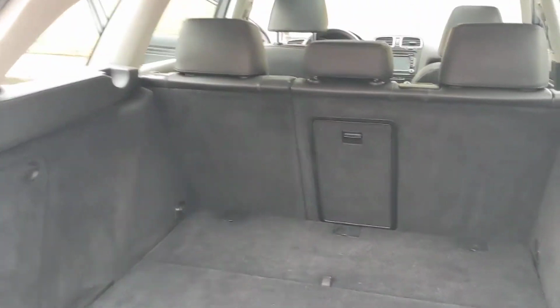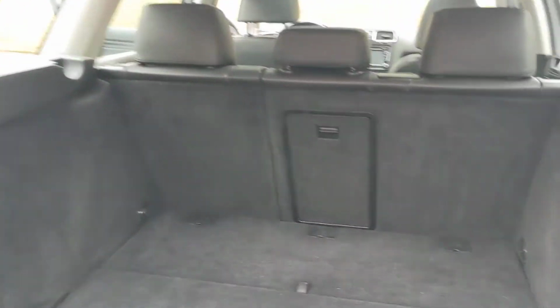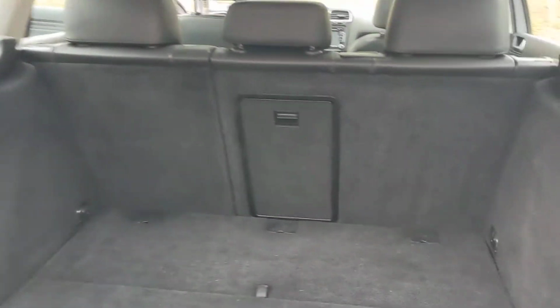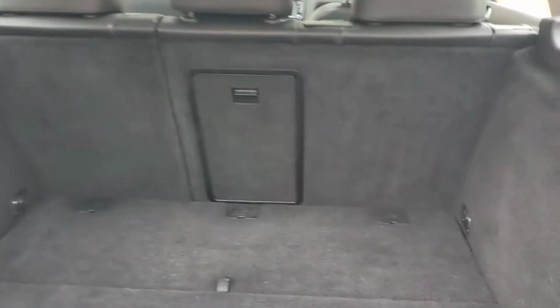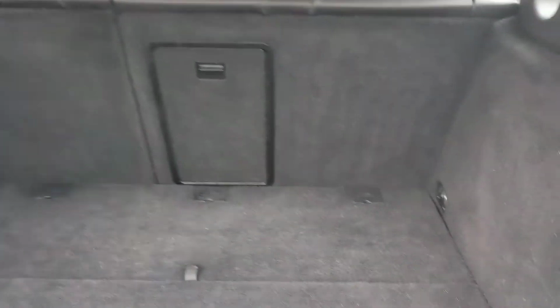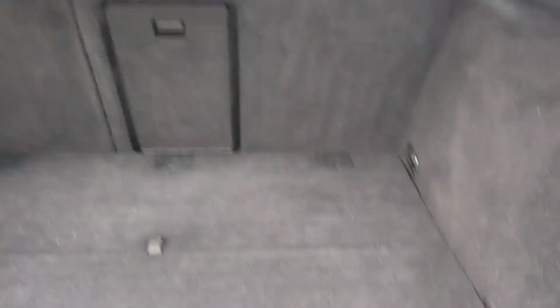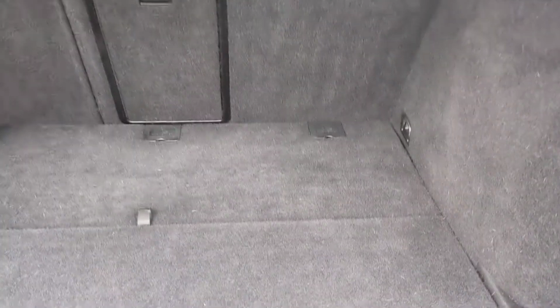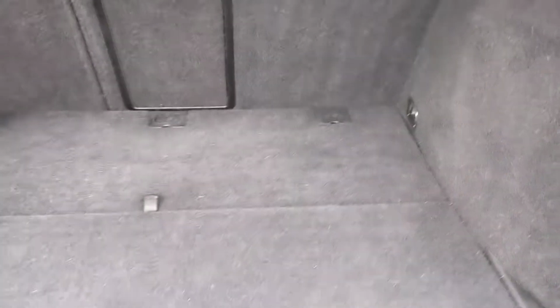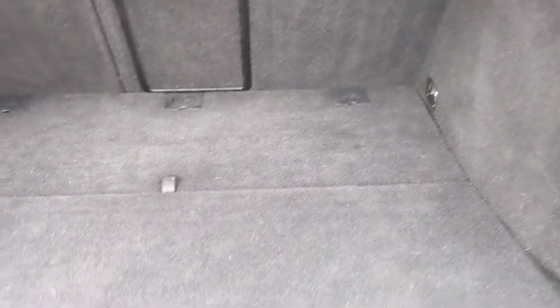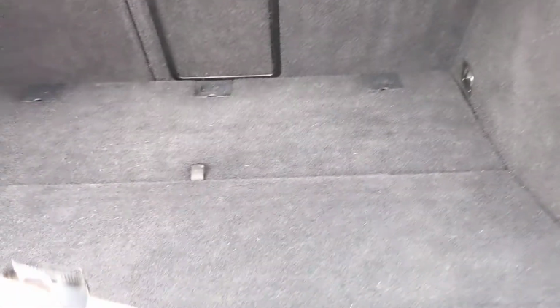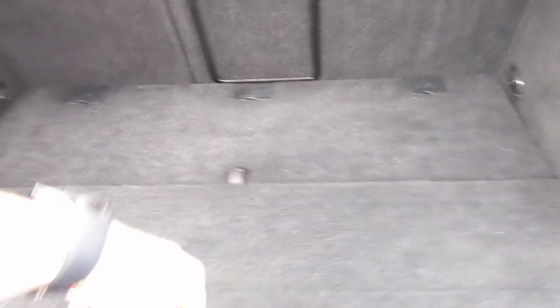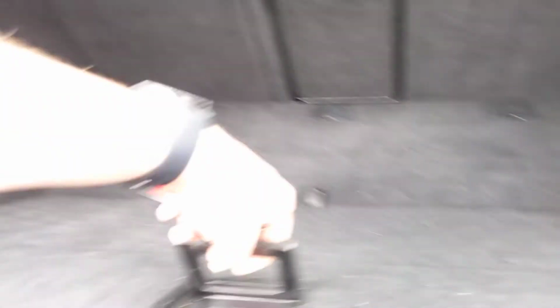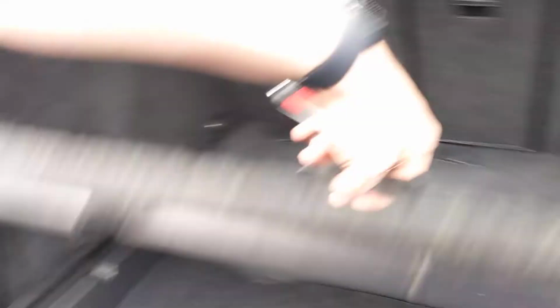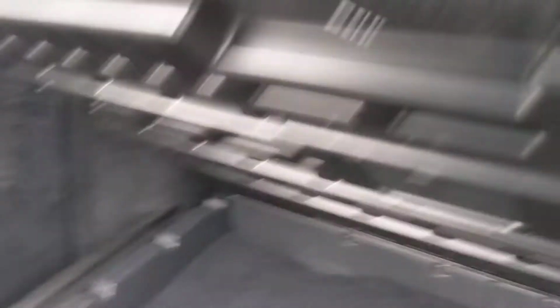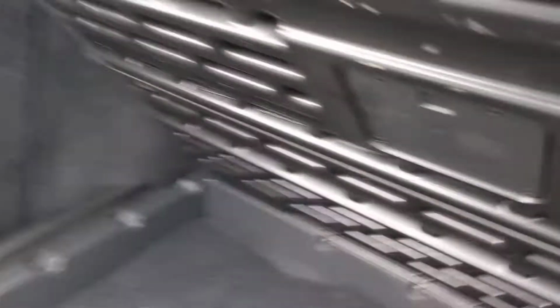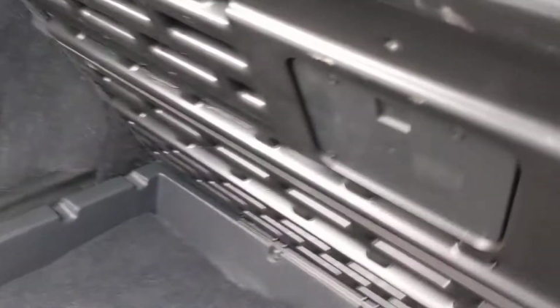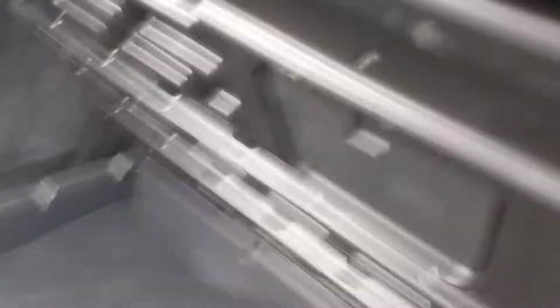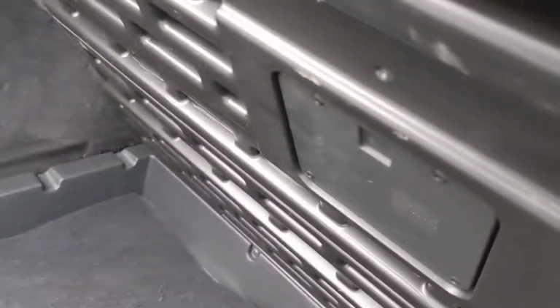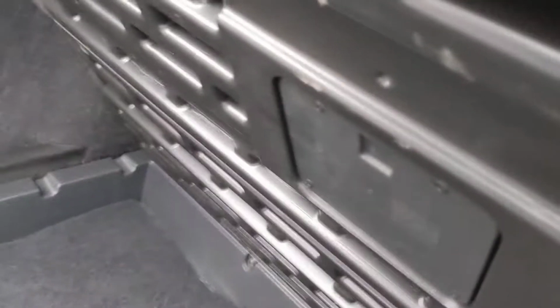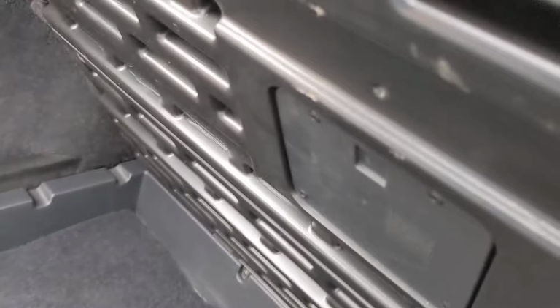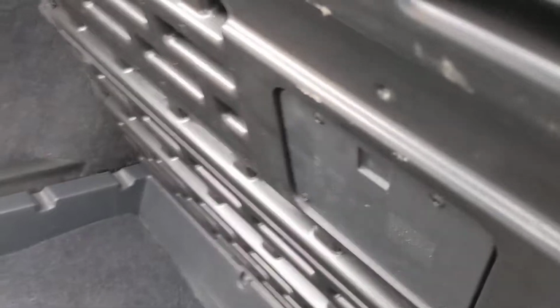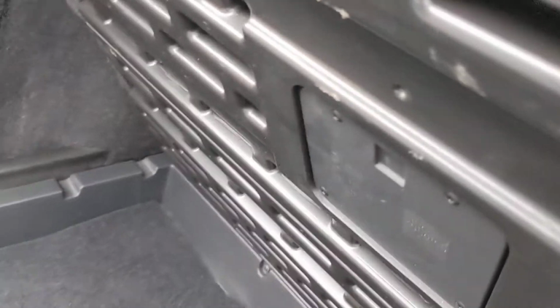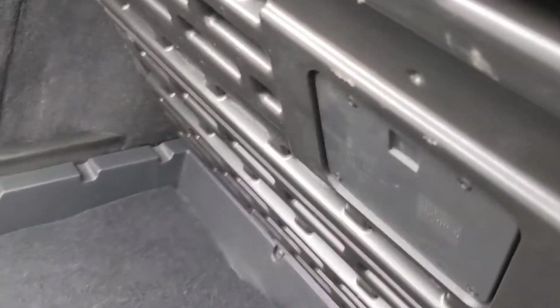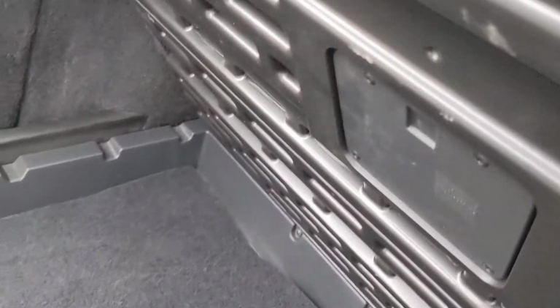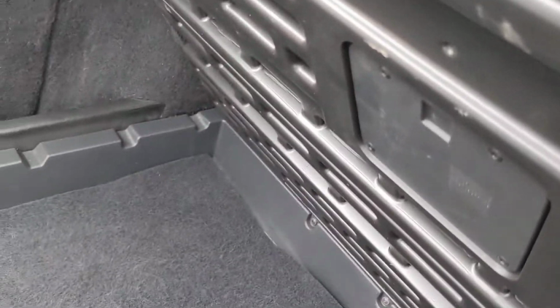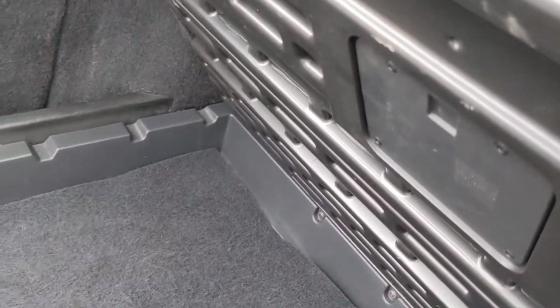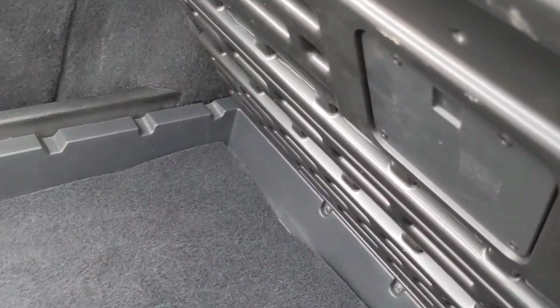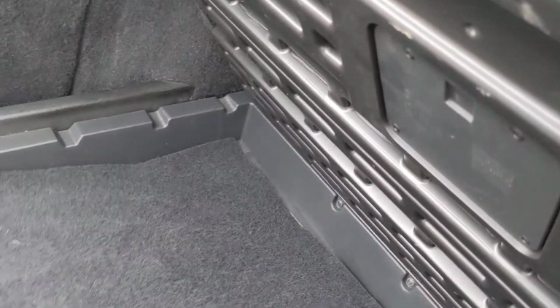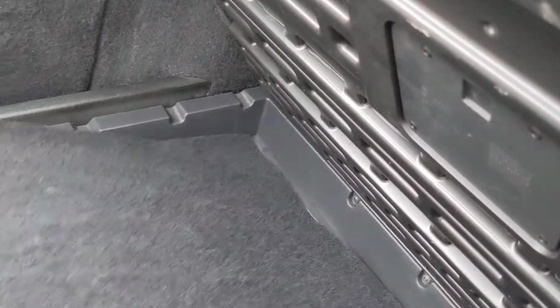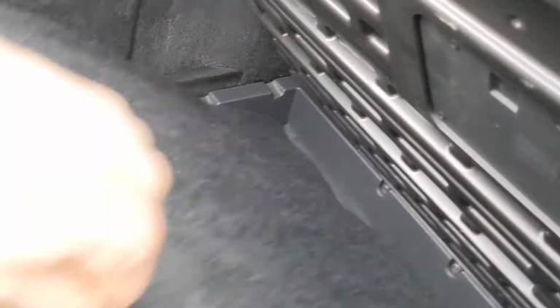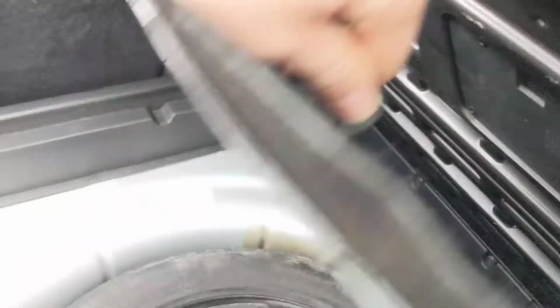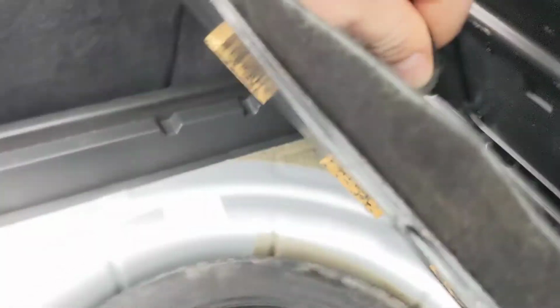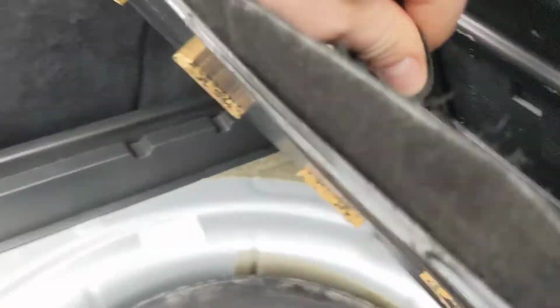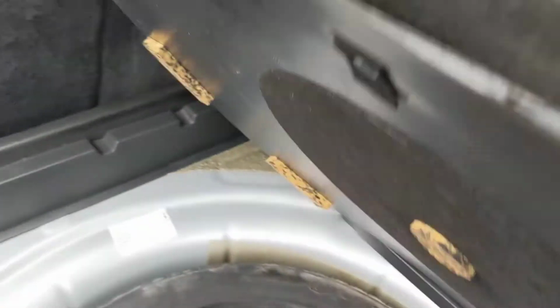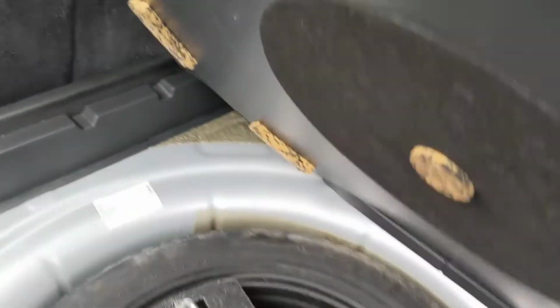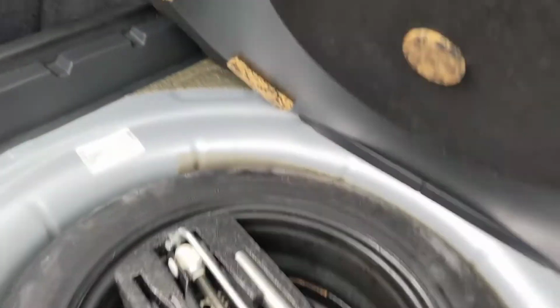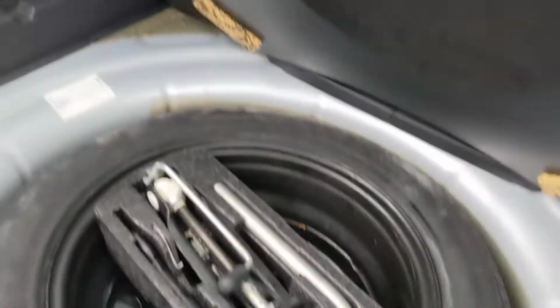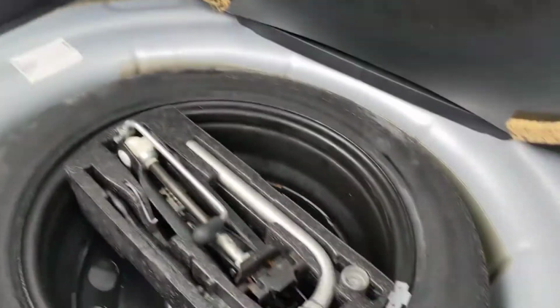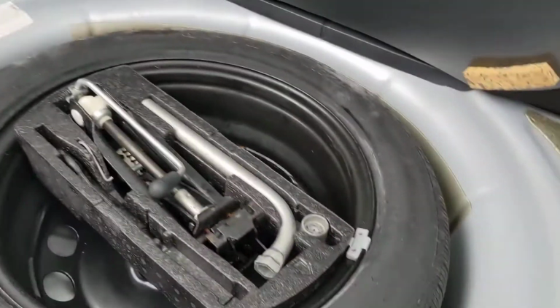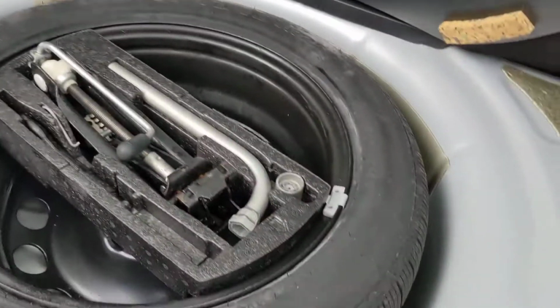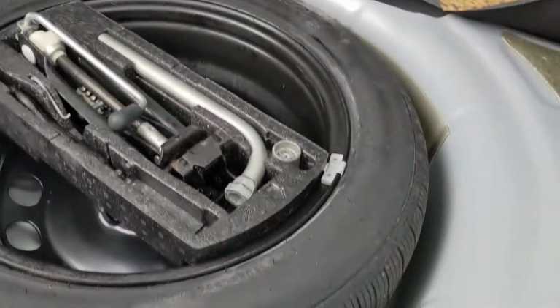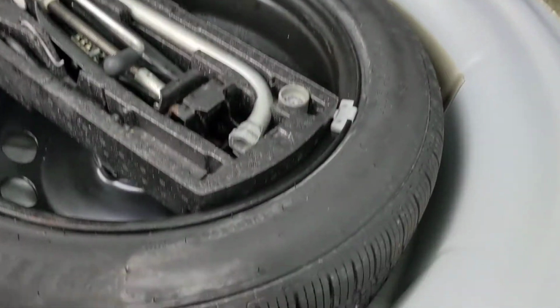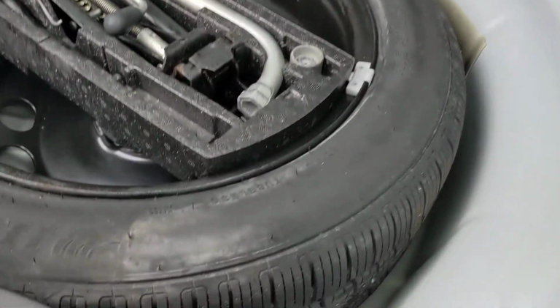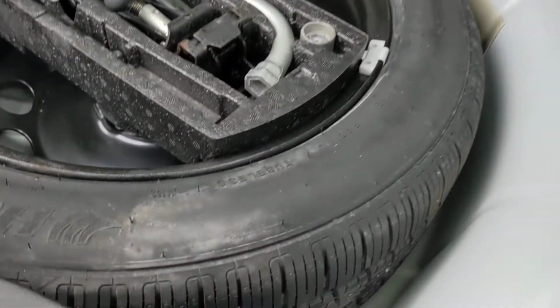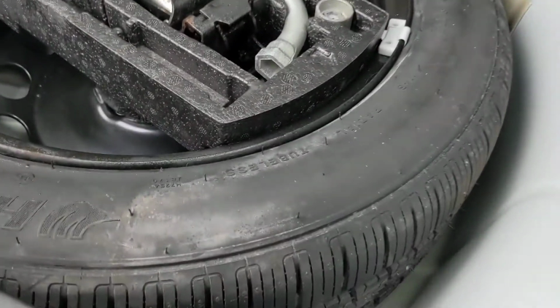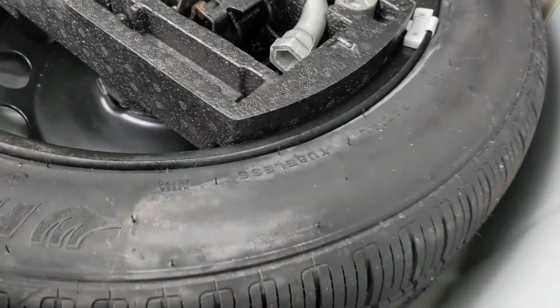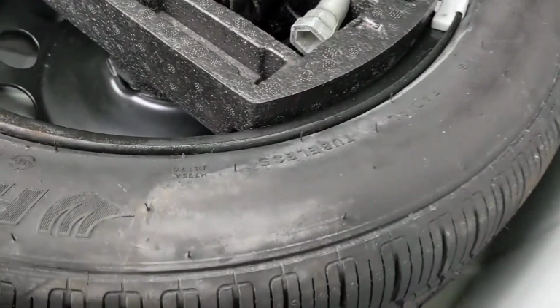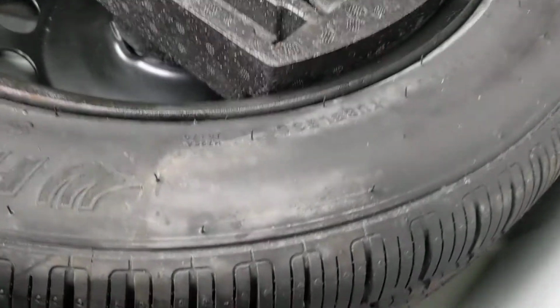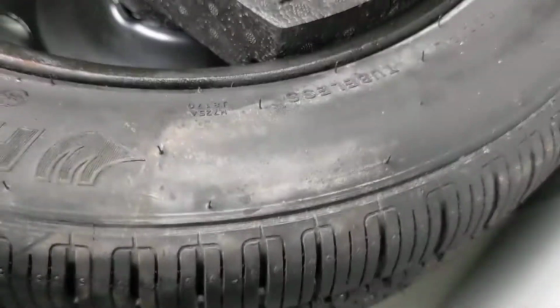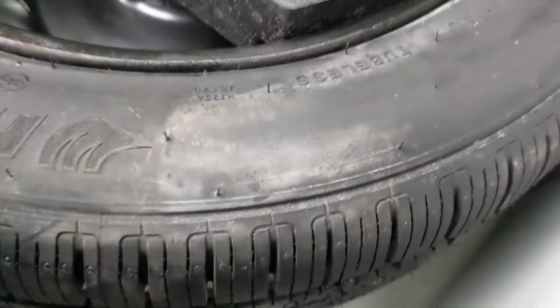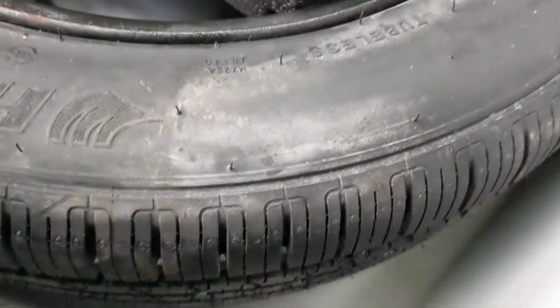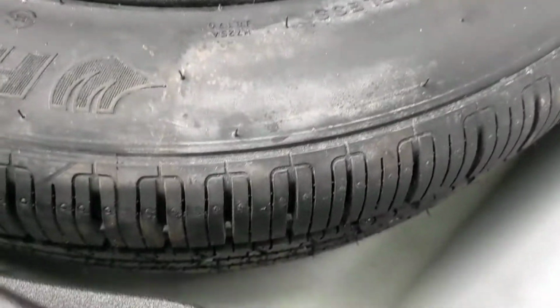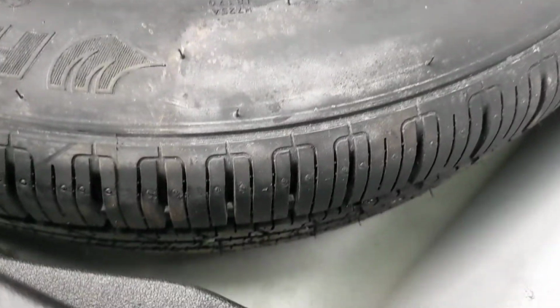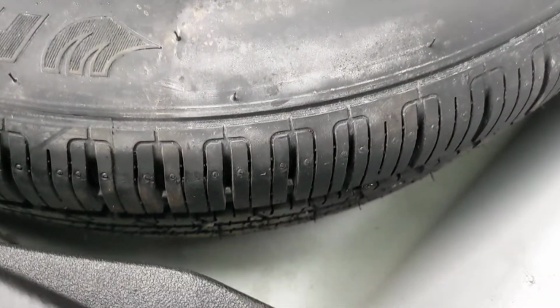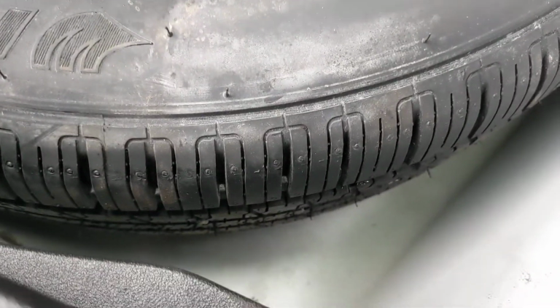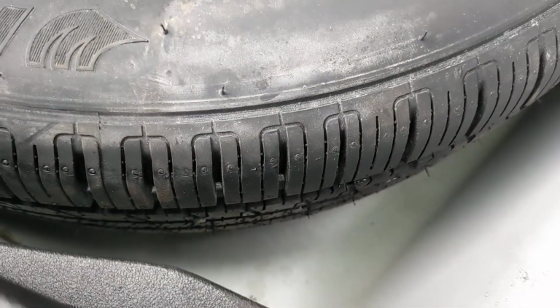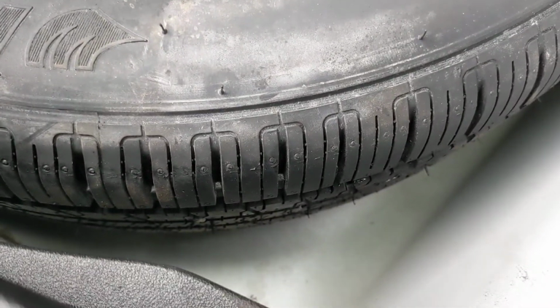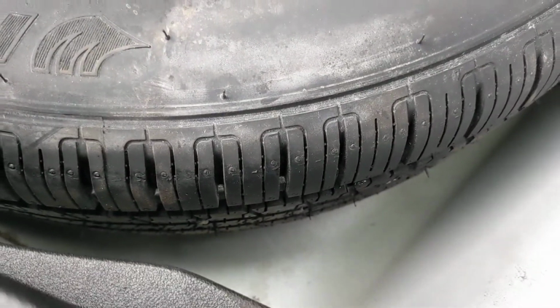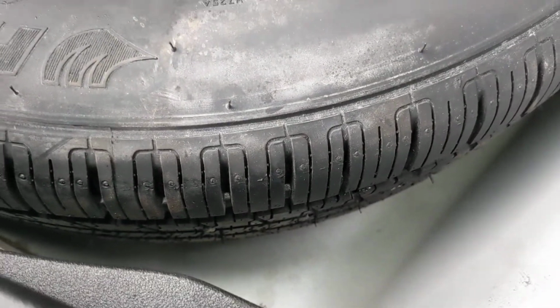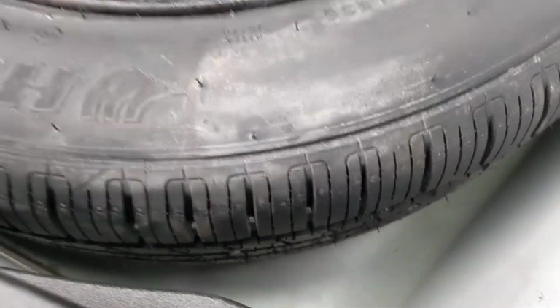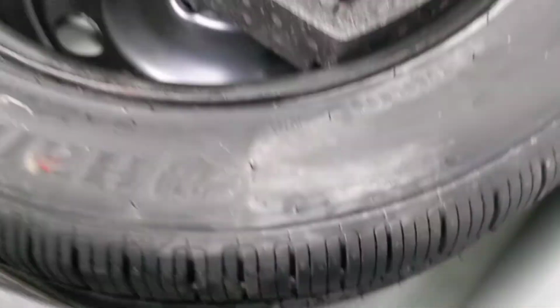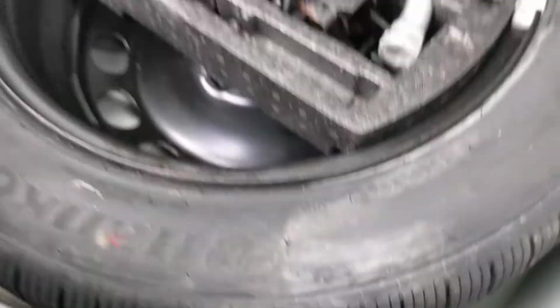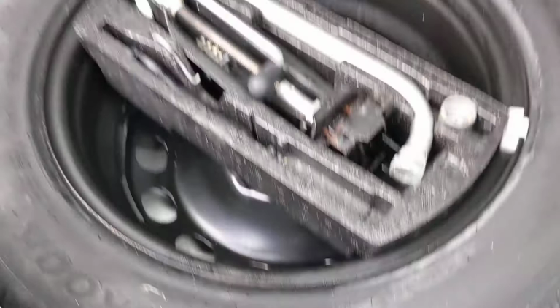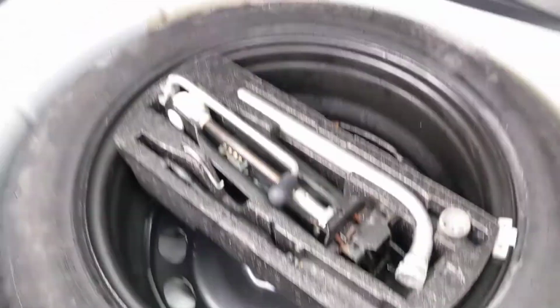Got your full size spare. Doesn't look like it's ever been used under here — it has not. There are still nubs on it.